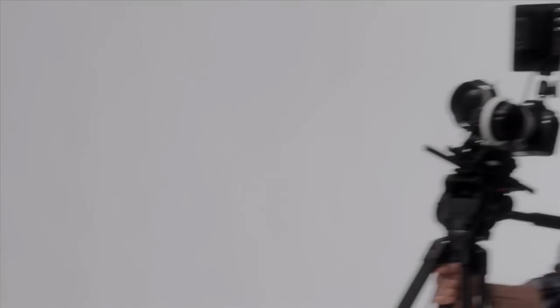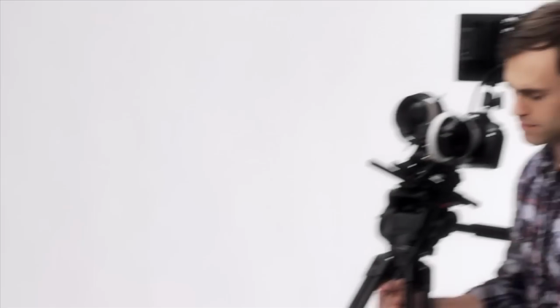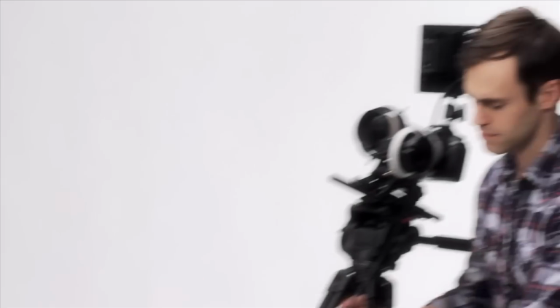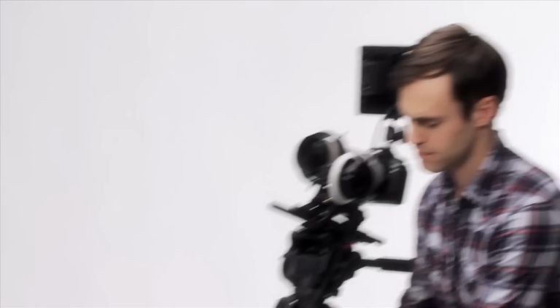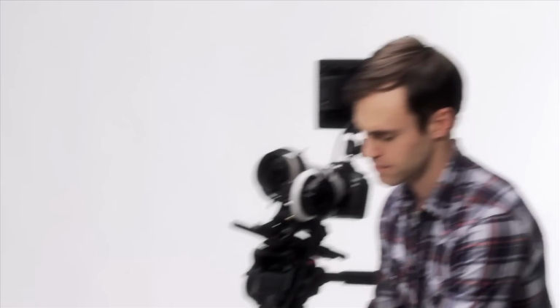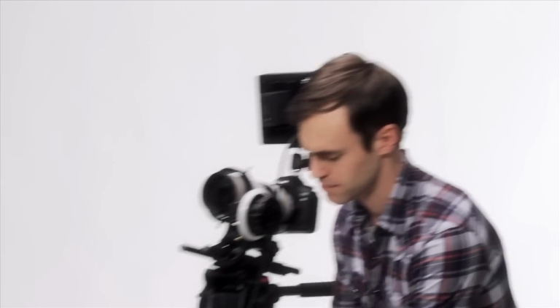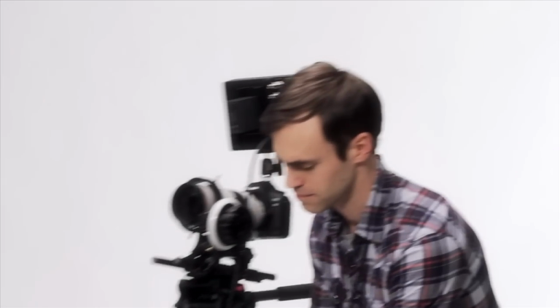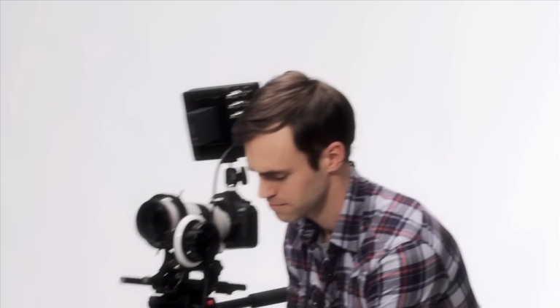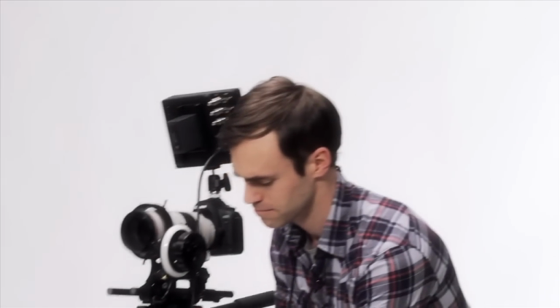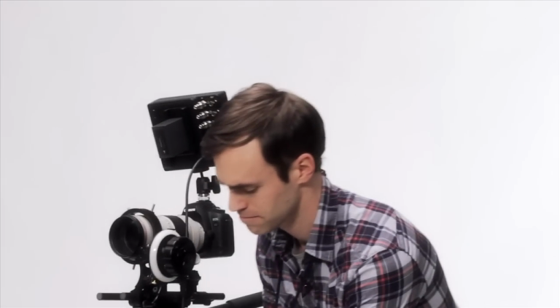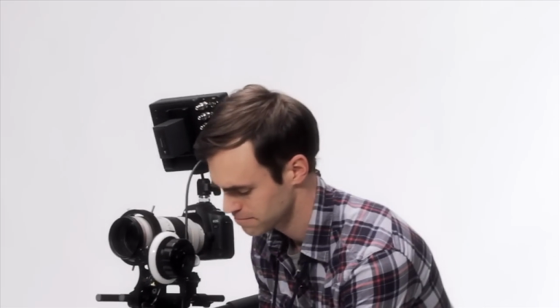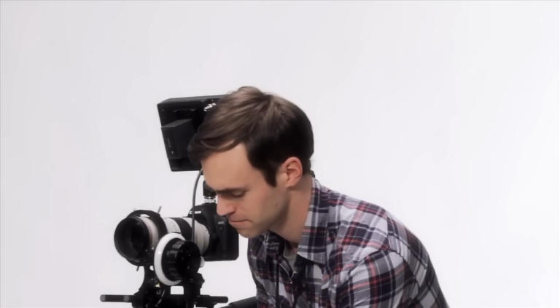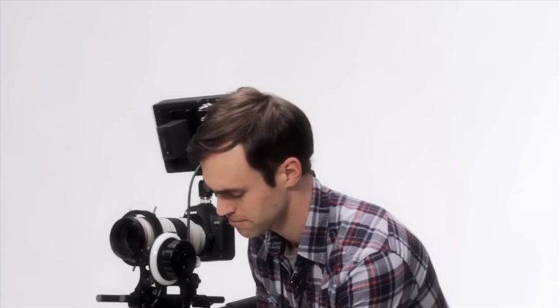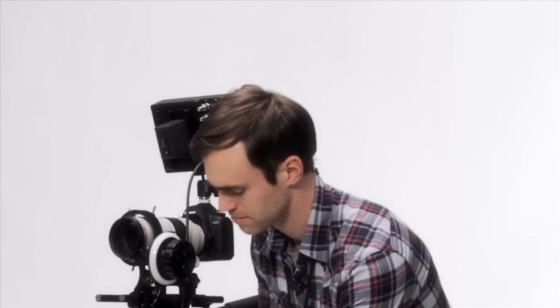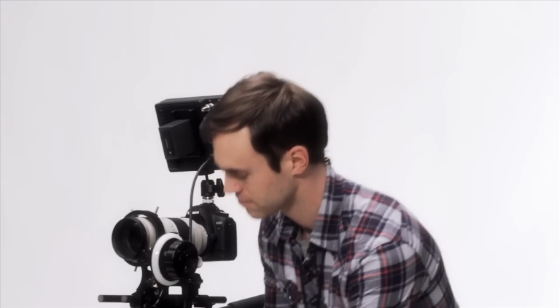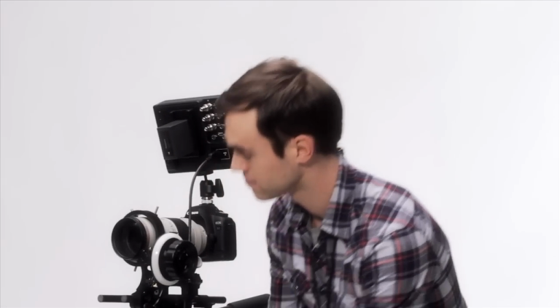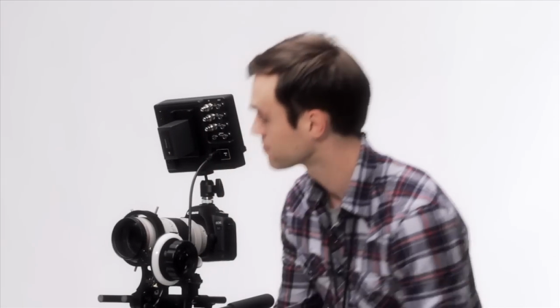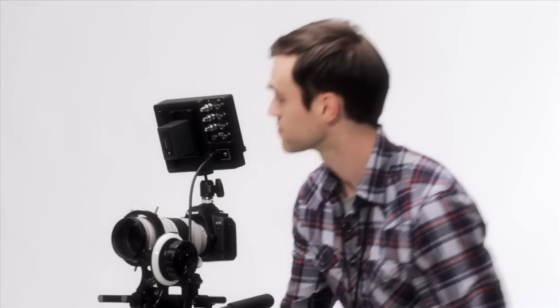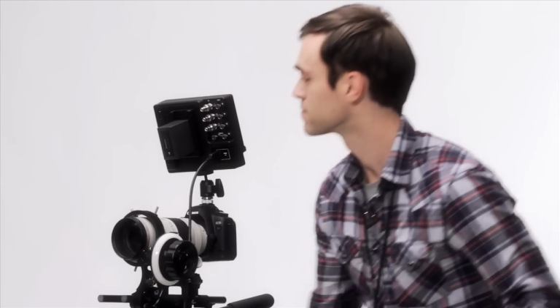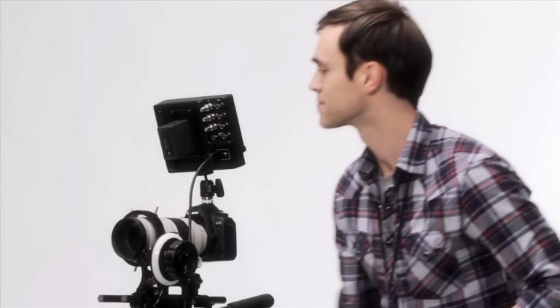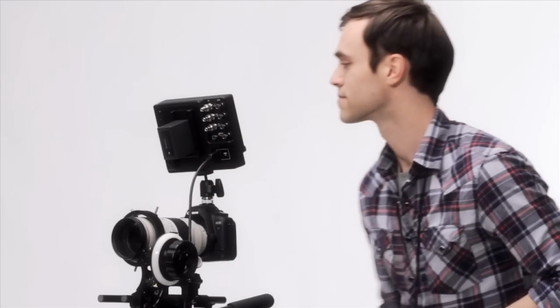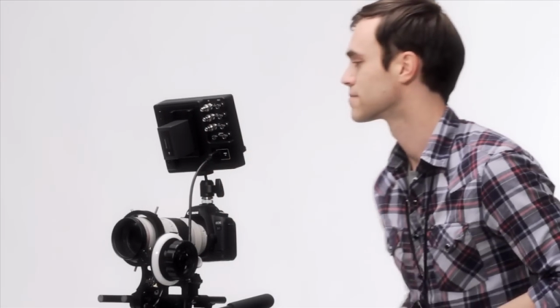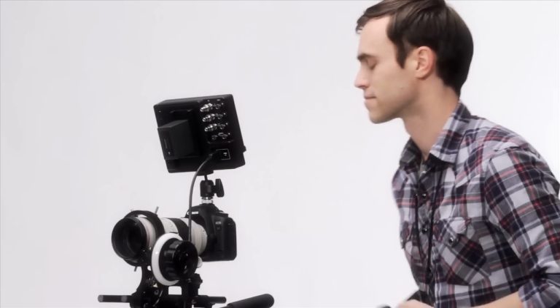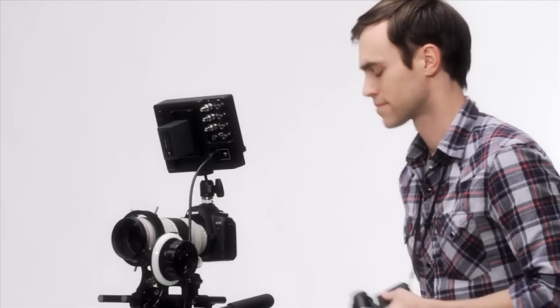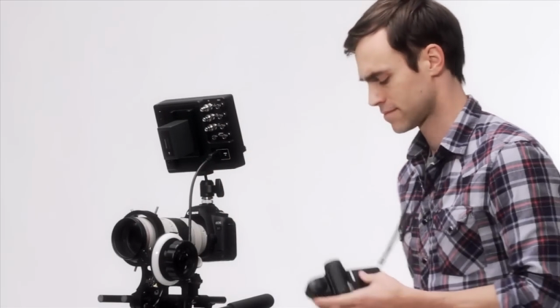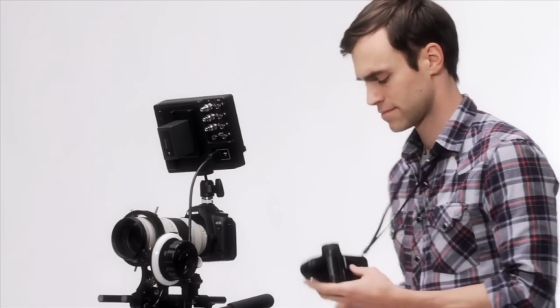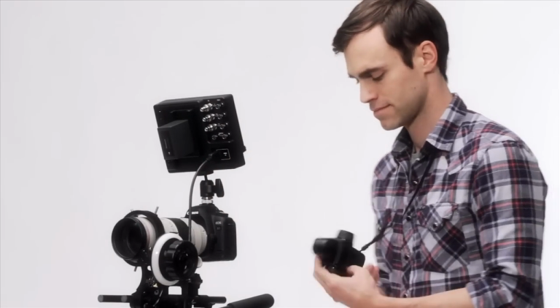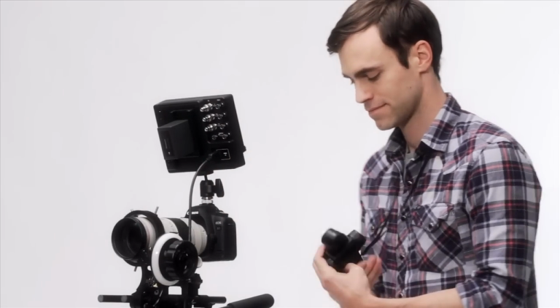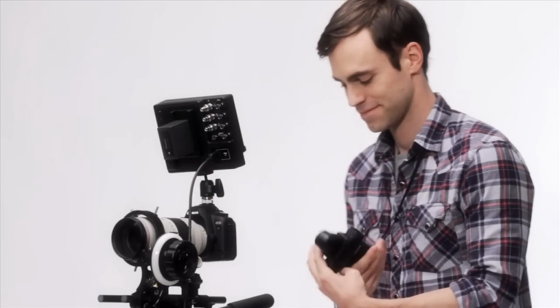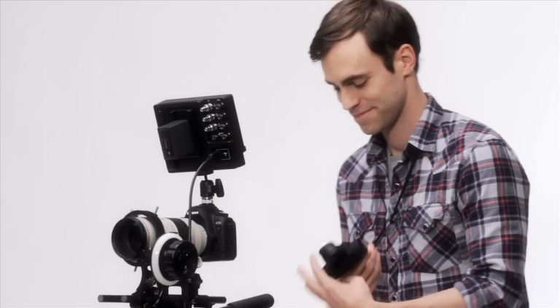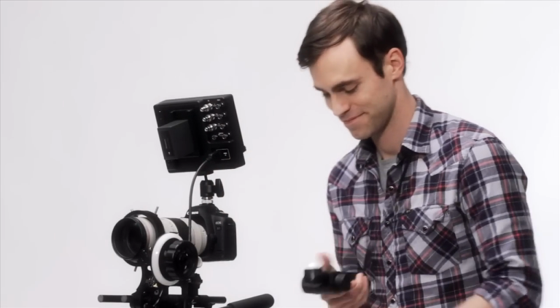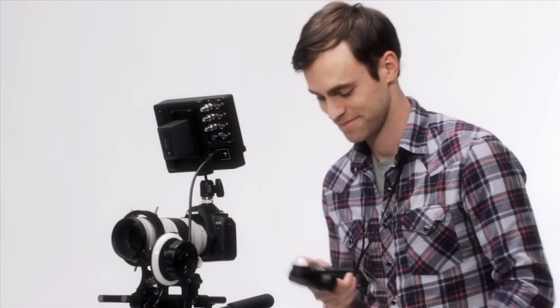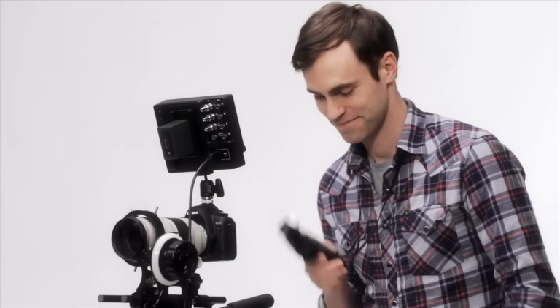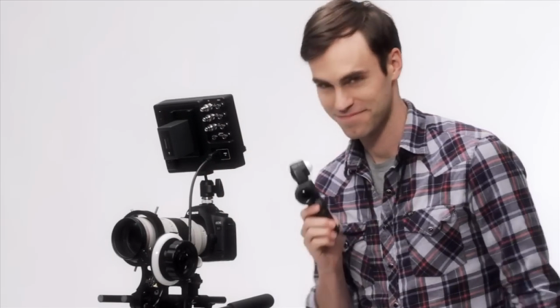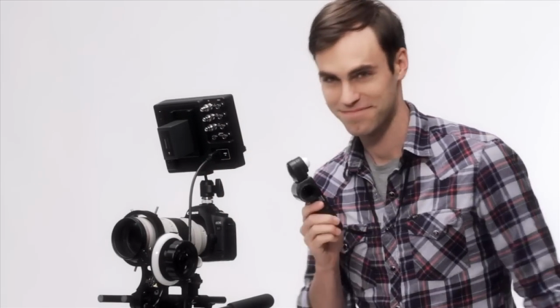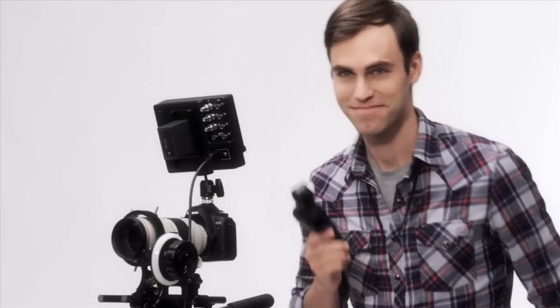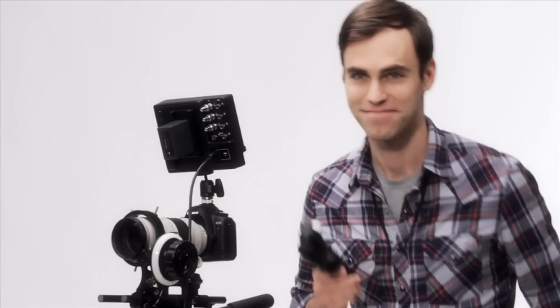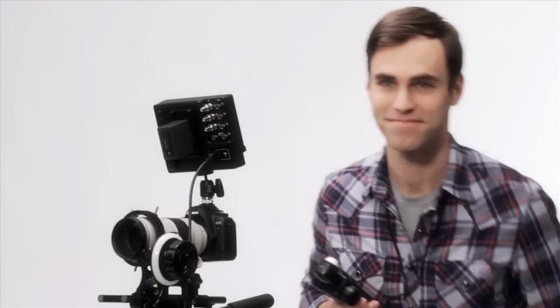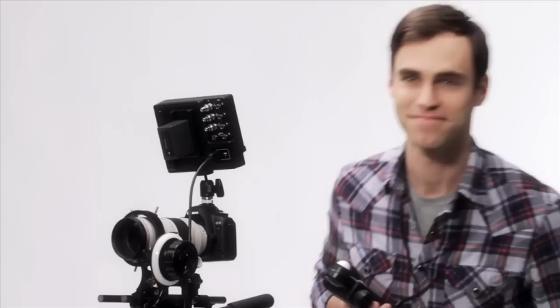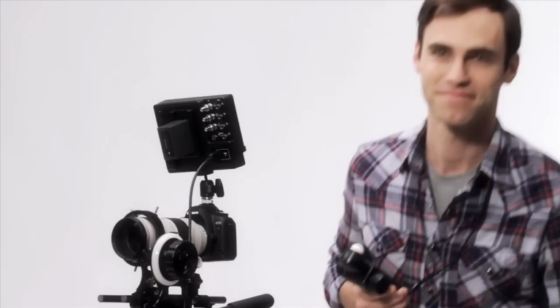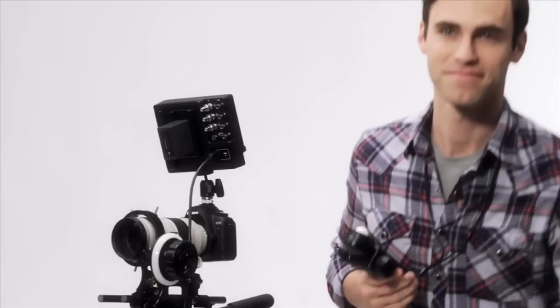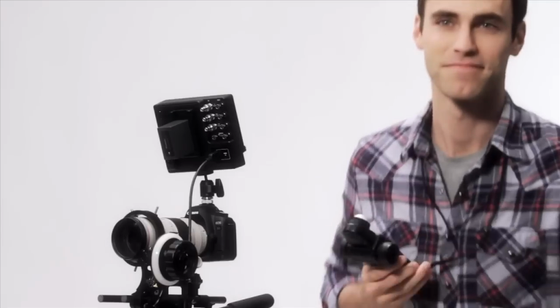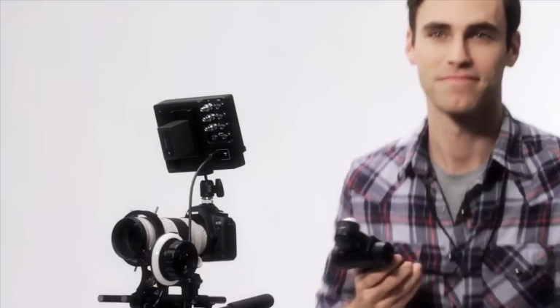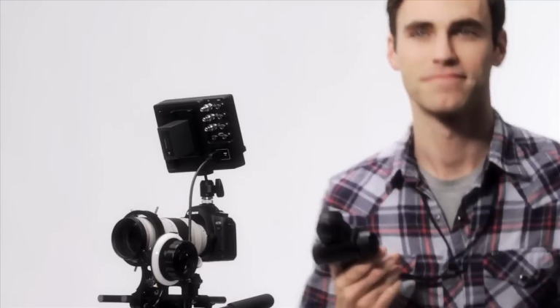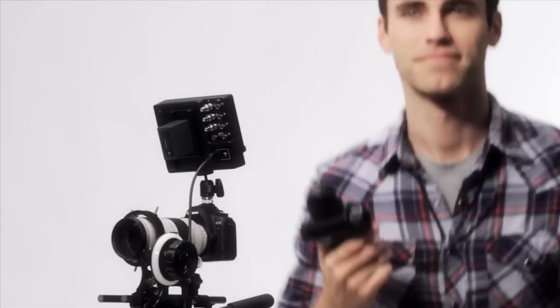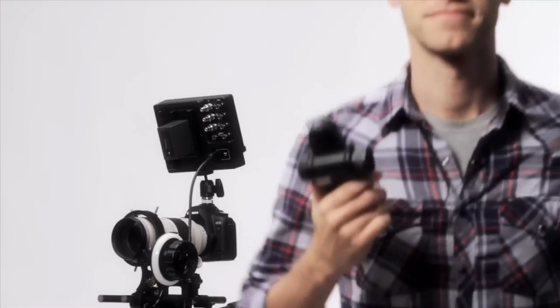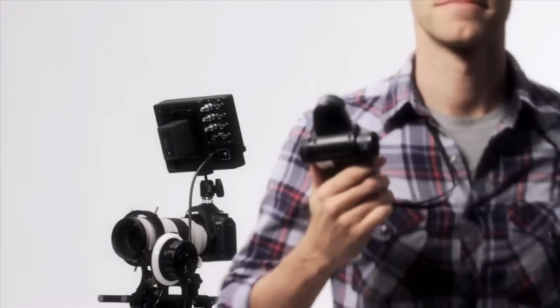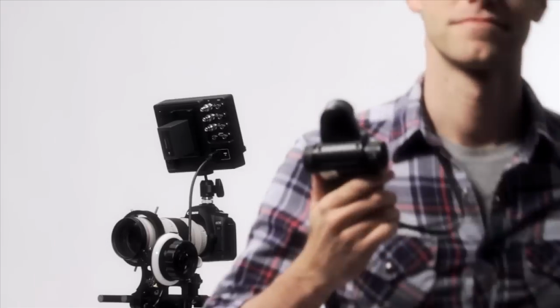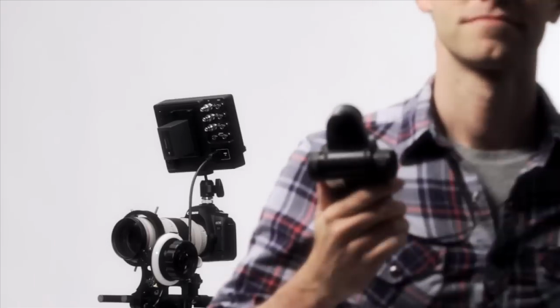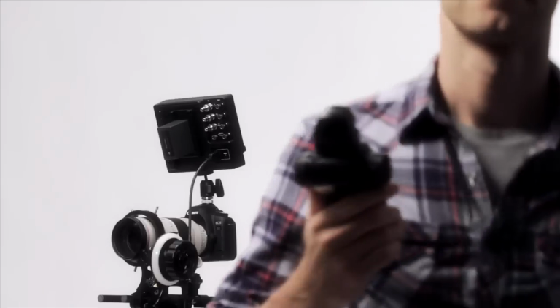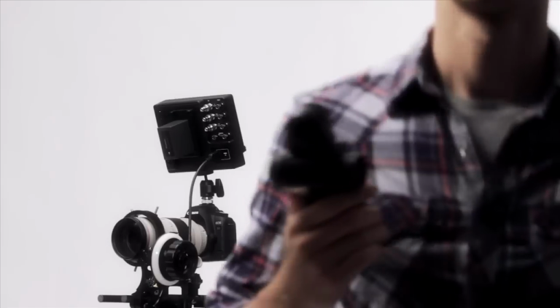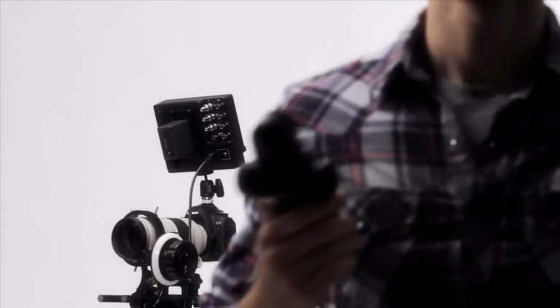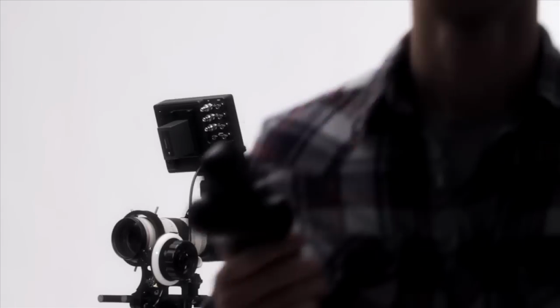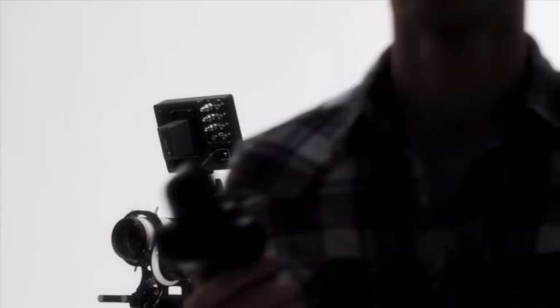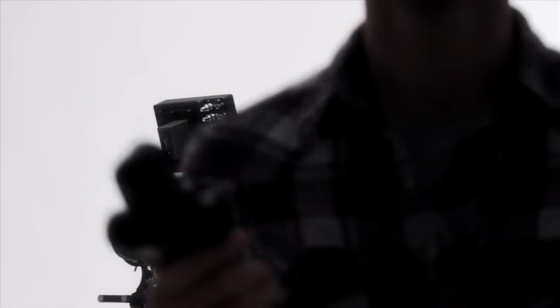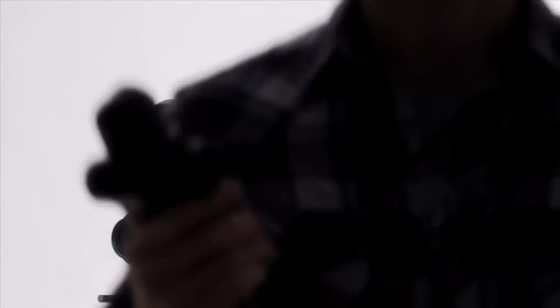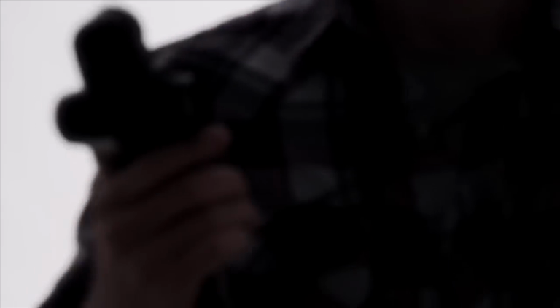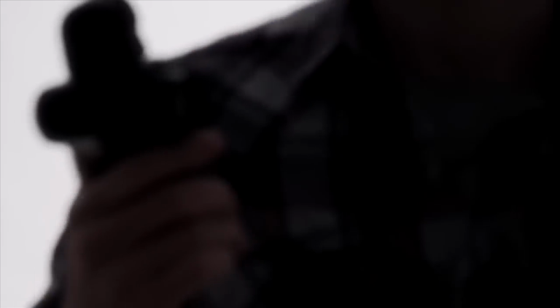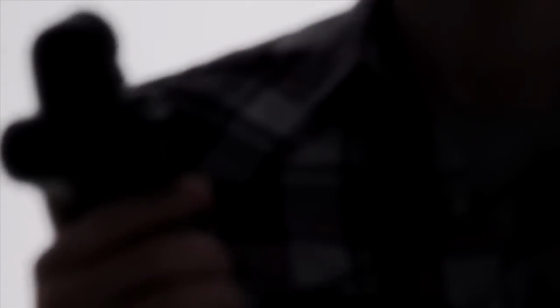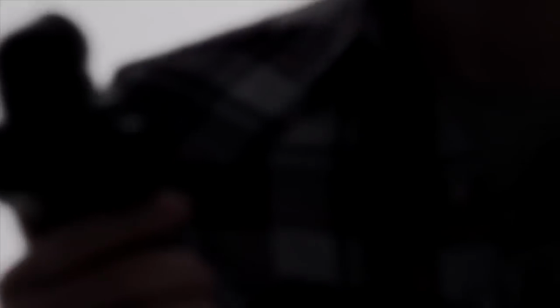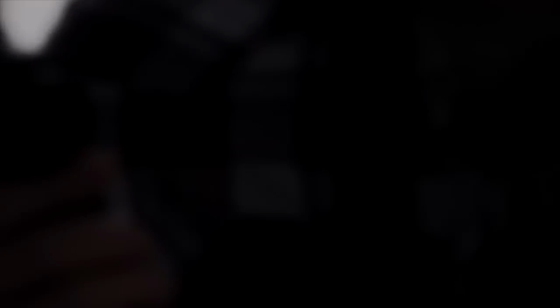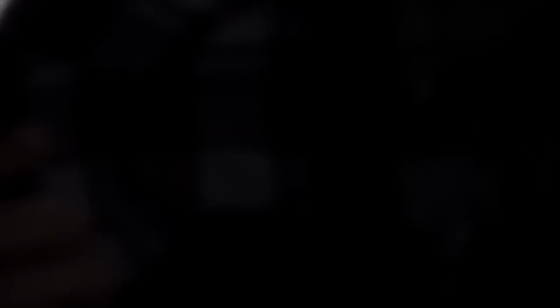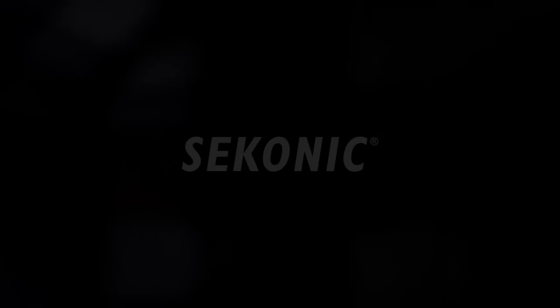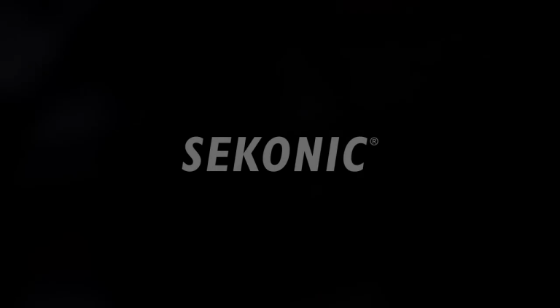So sure, your camera's built-in meter might be good enough, but then again, good enough might not be good enough.